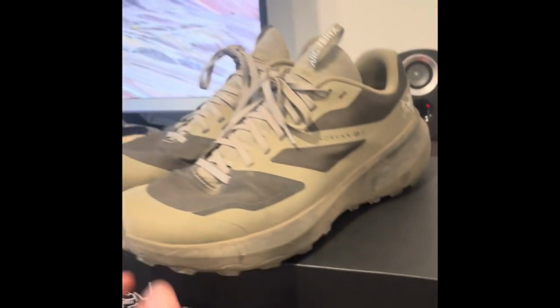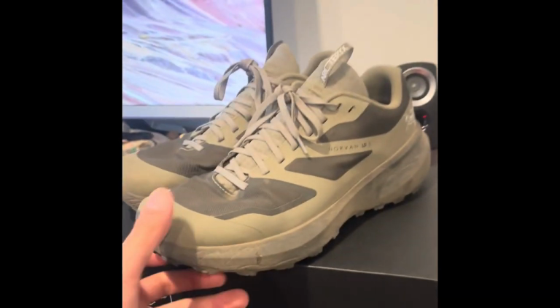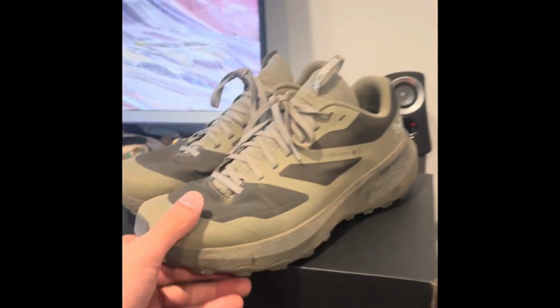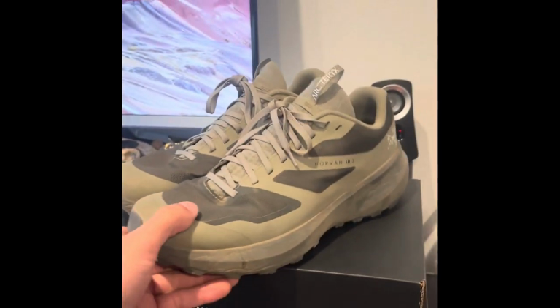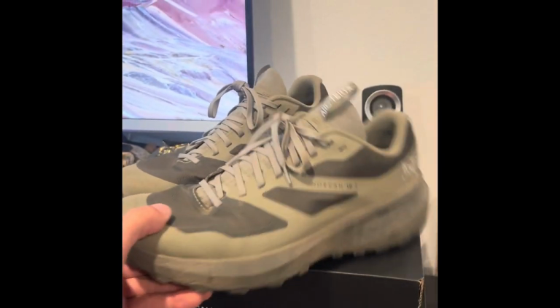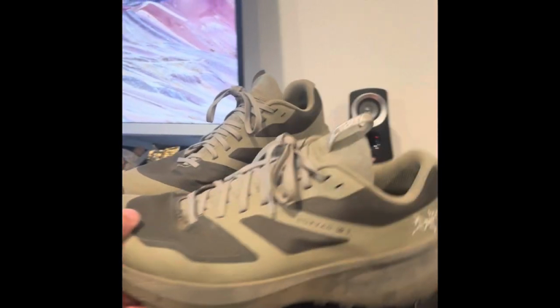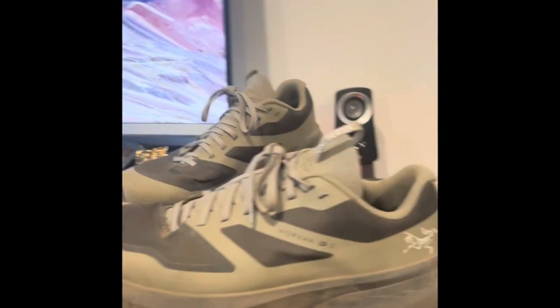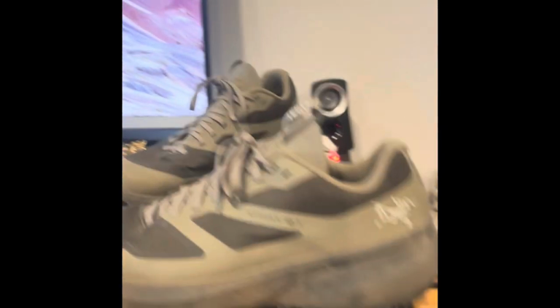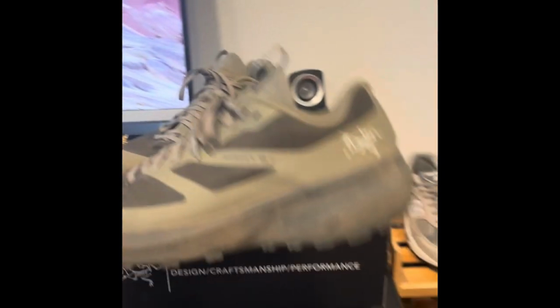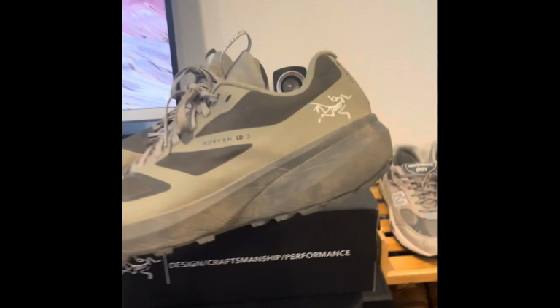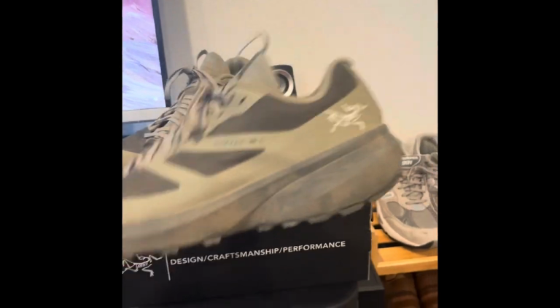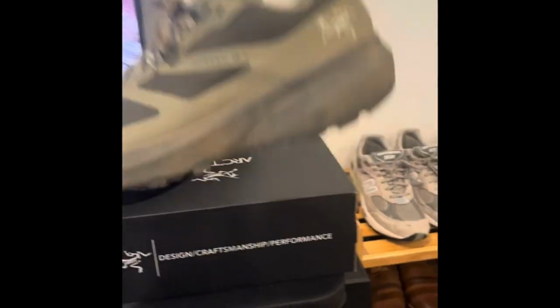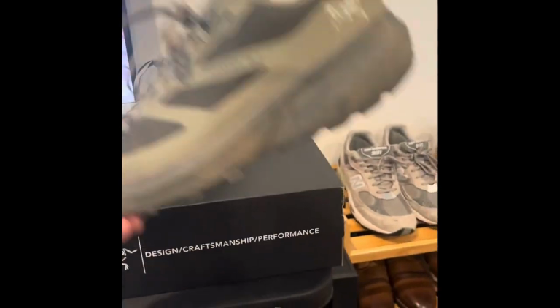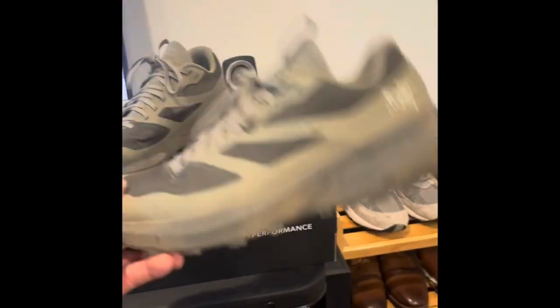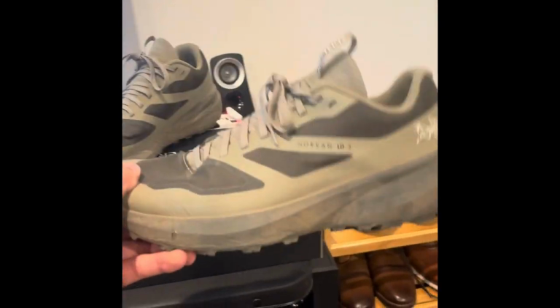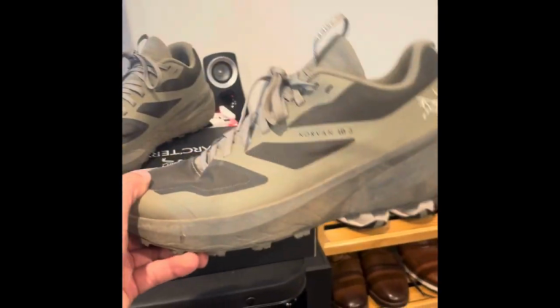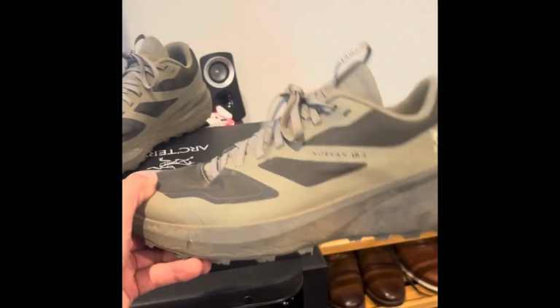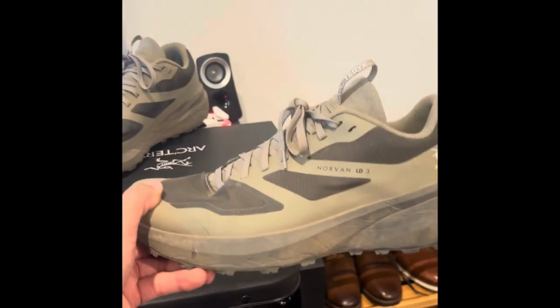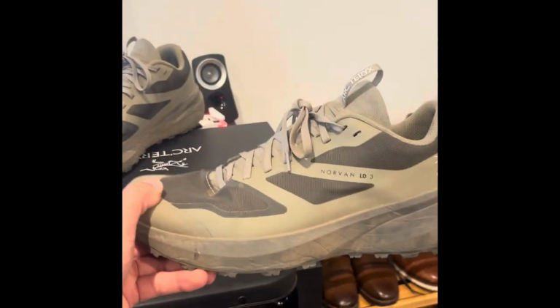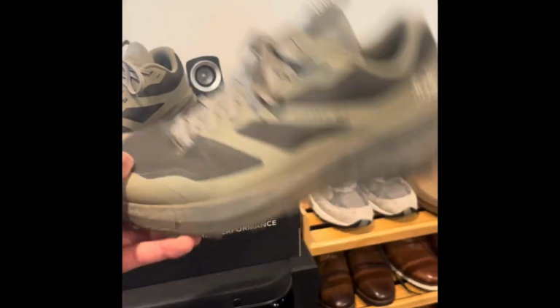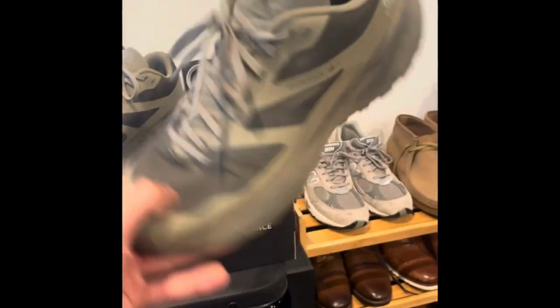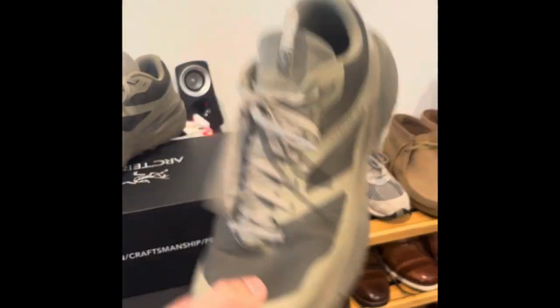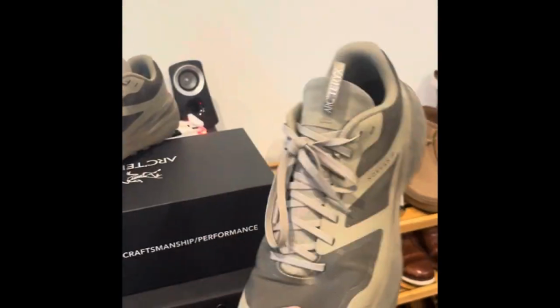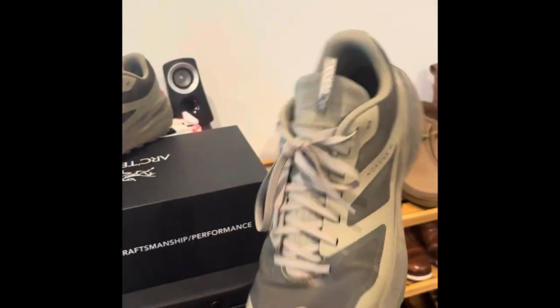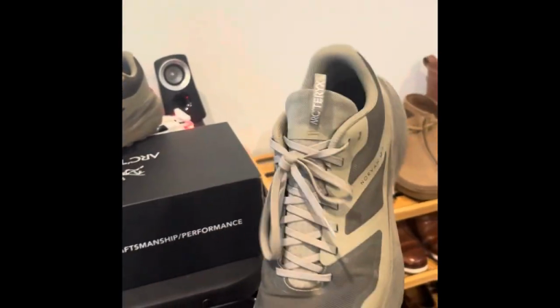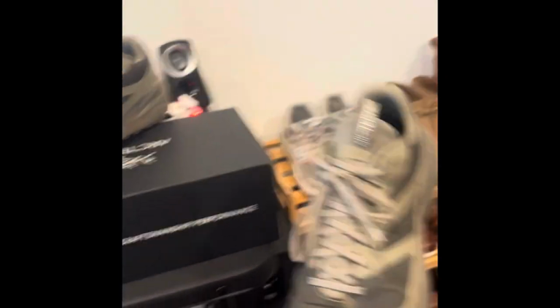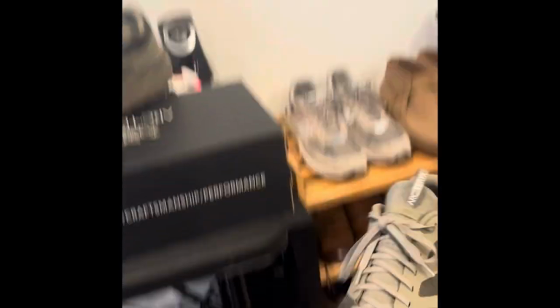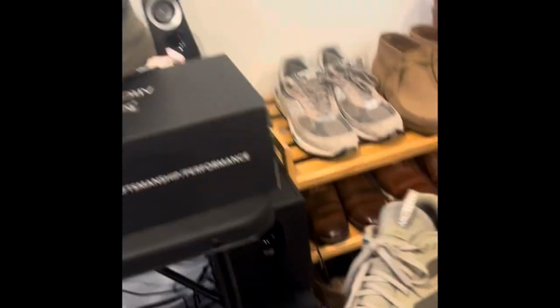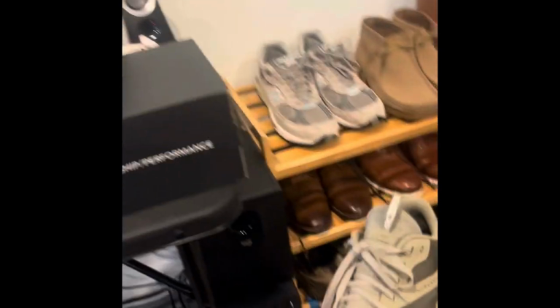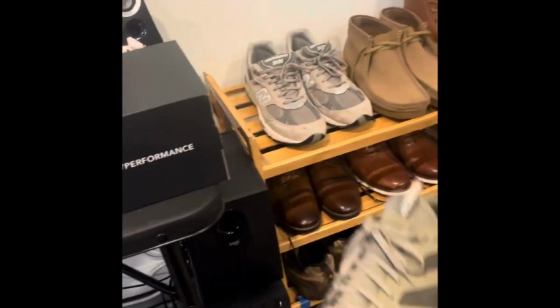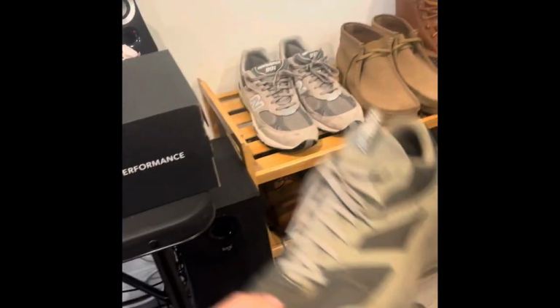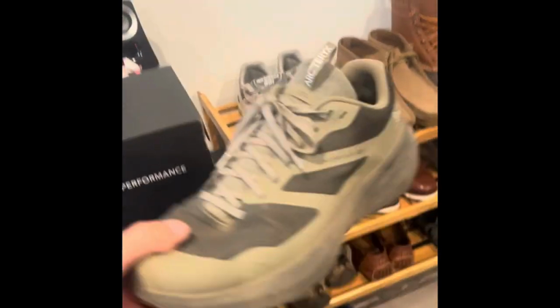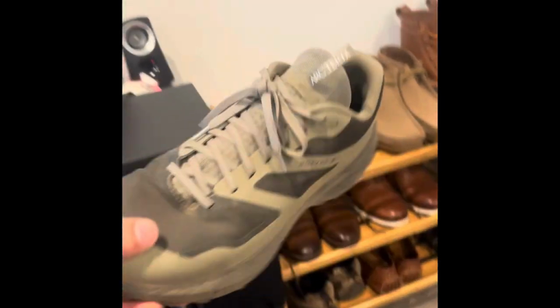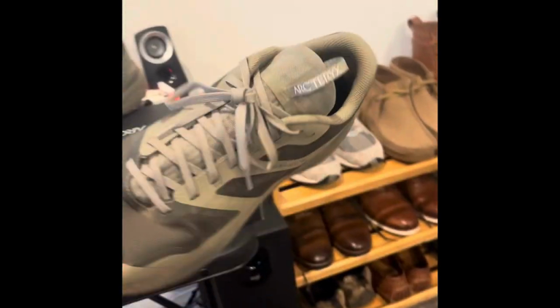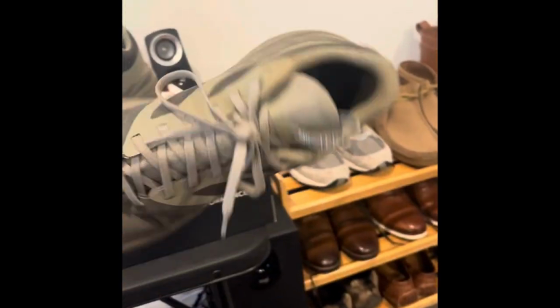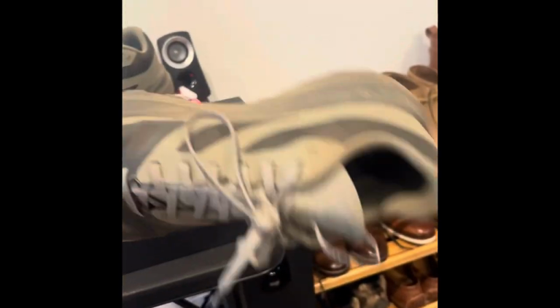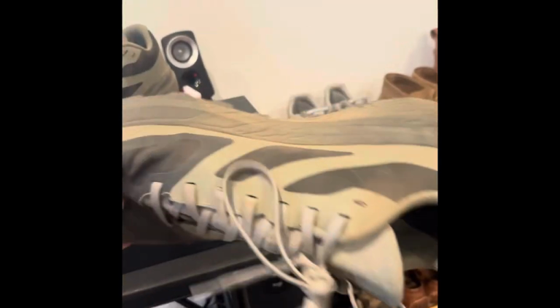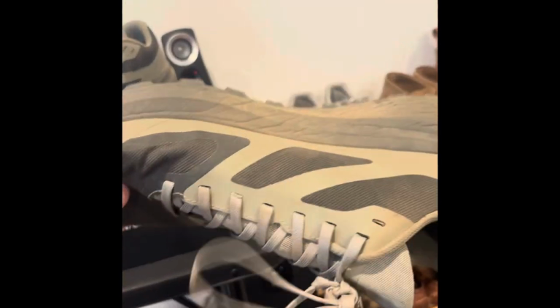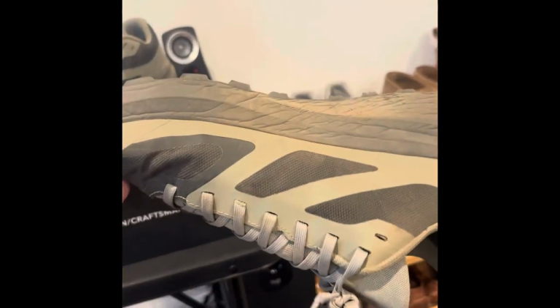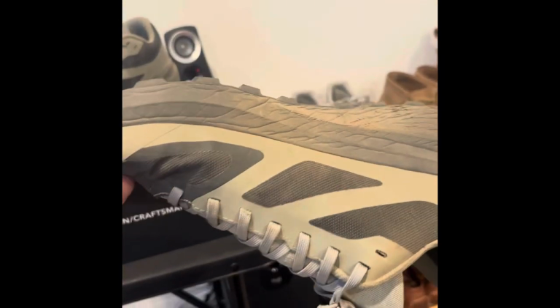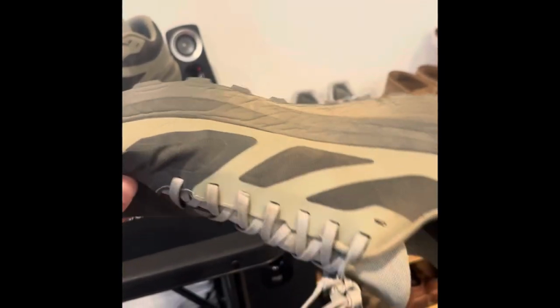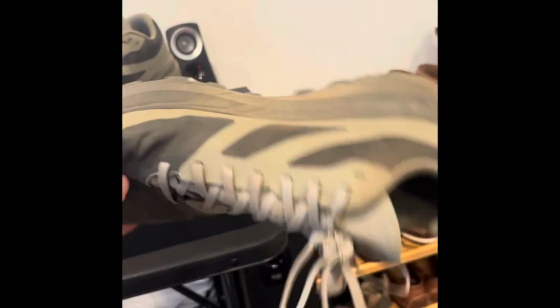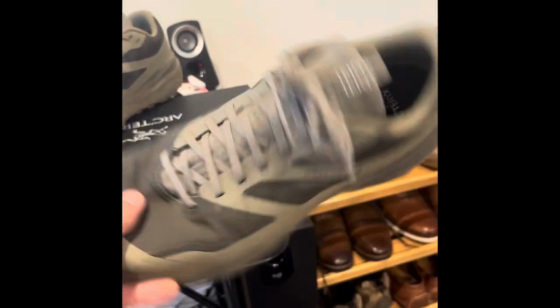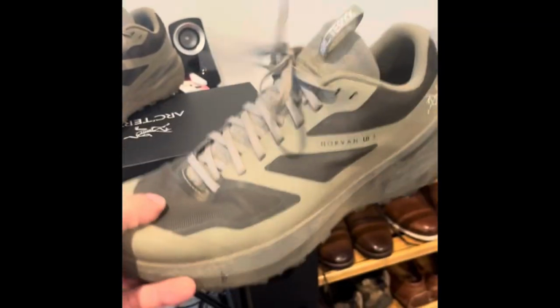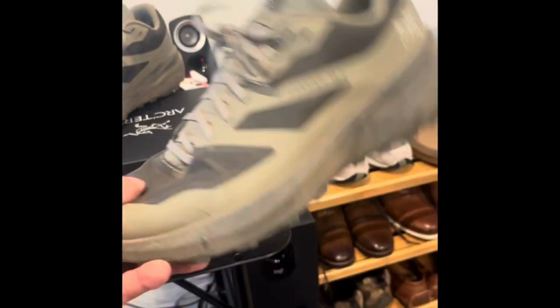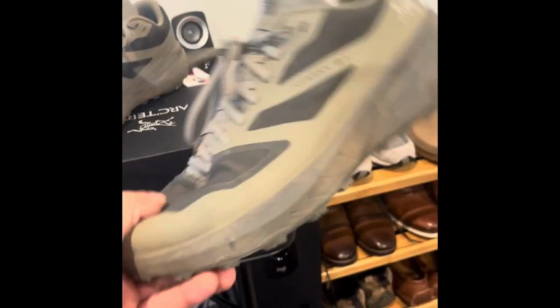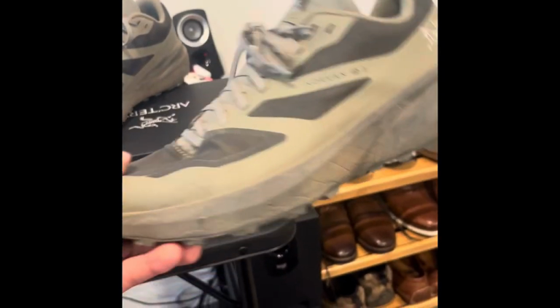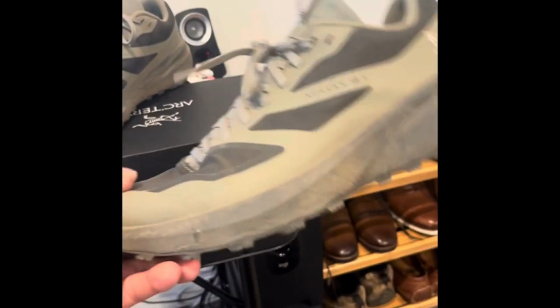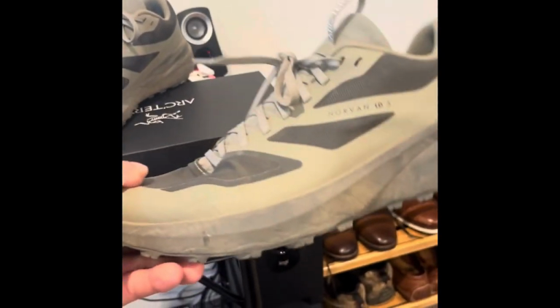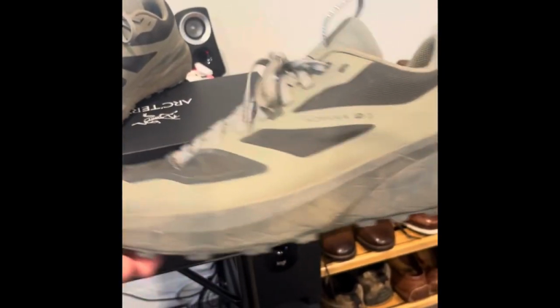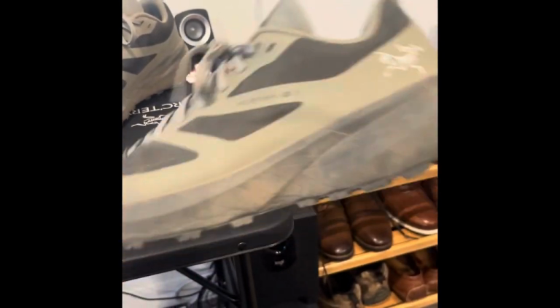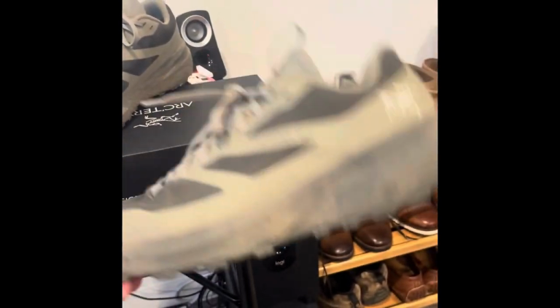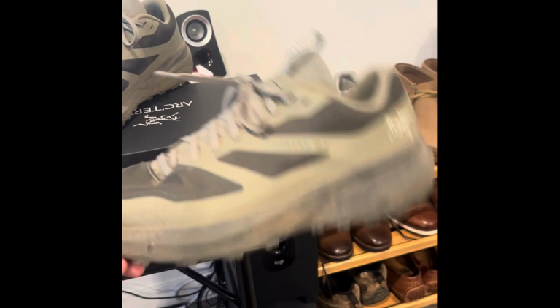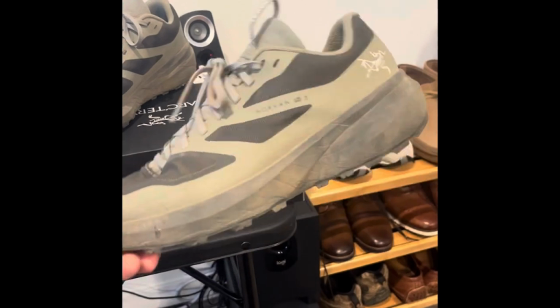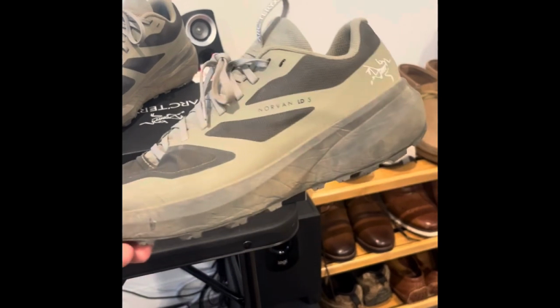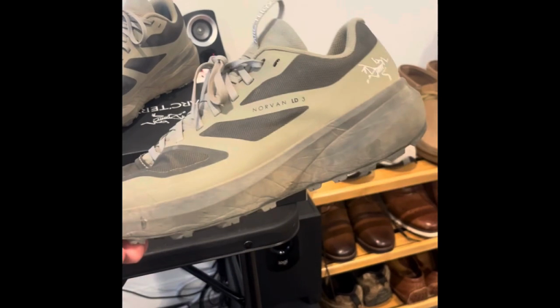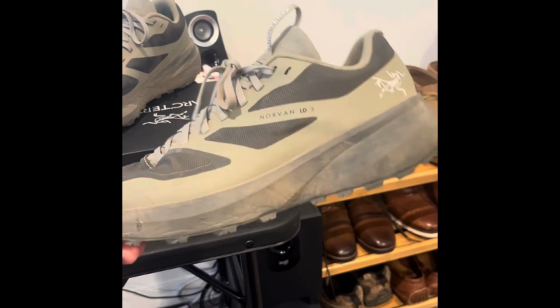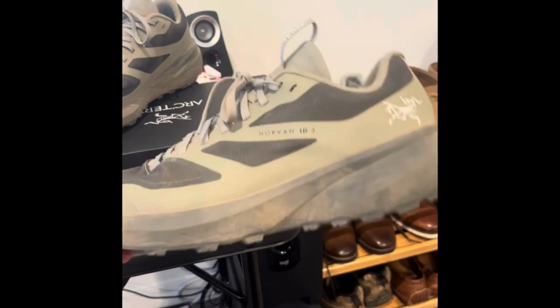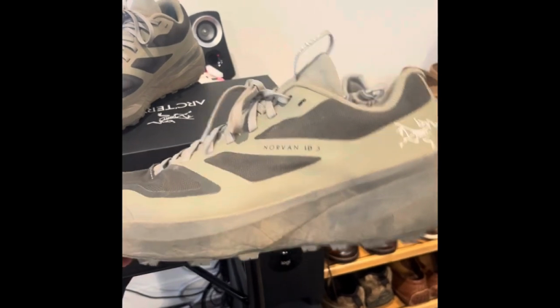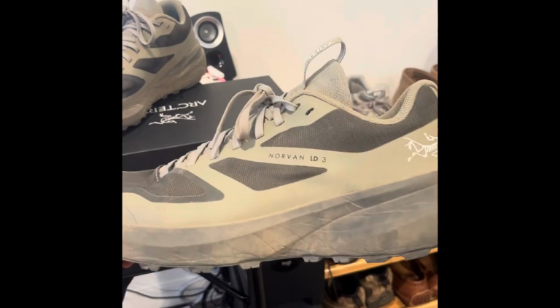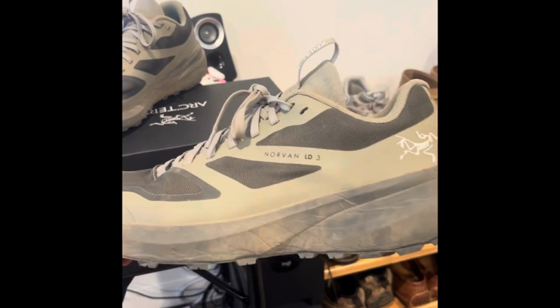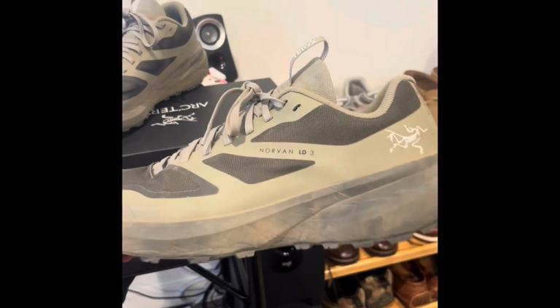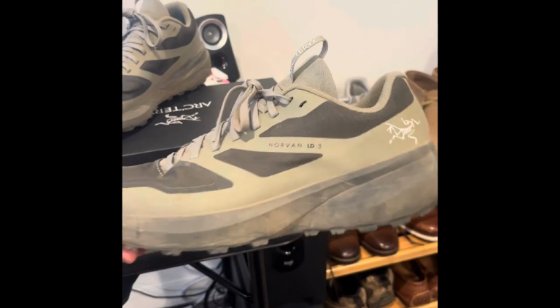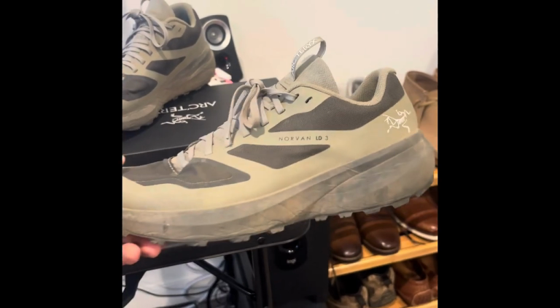They're super comfortable, they're really light. Obviously not compared to the trail runners — they're not as light — but they're right there next to it. I really can't get over how awesome they are.